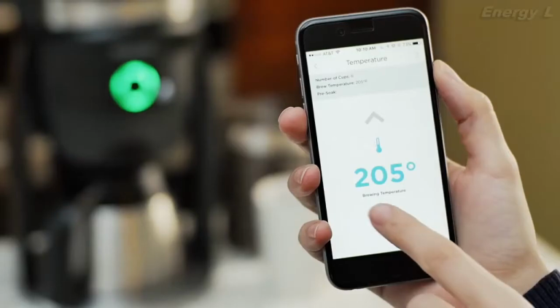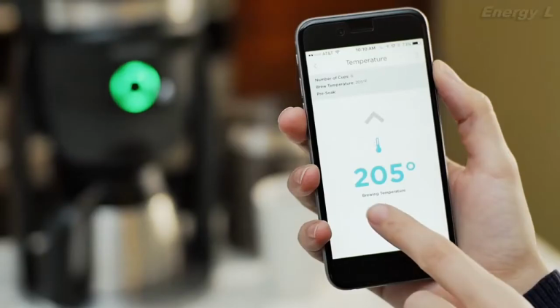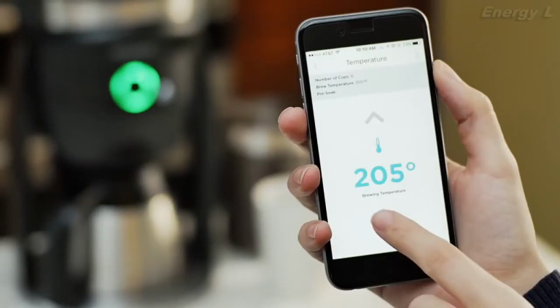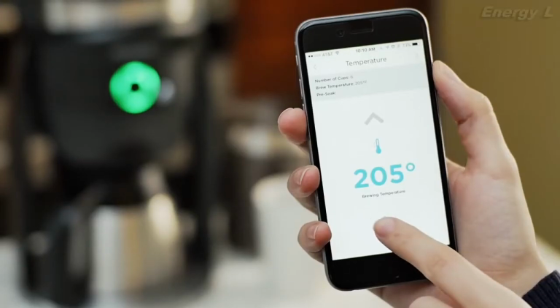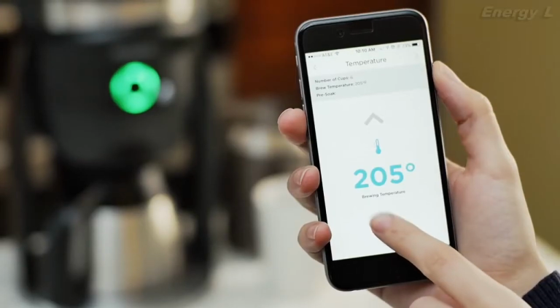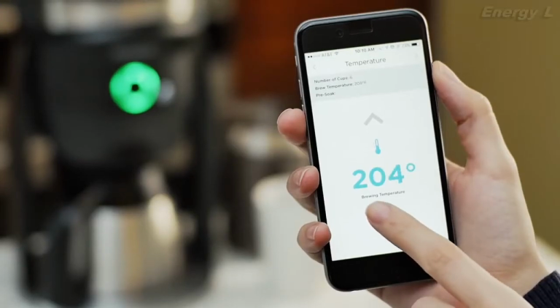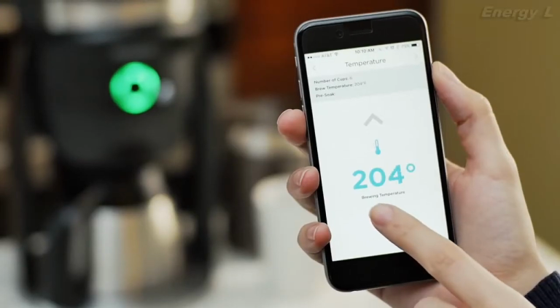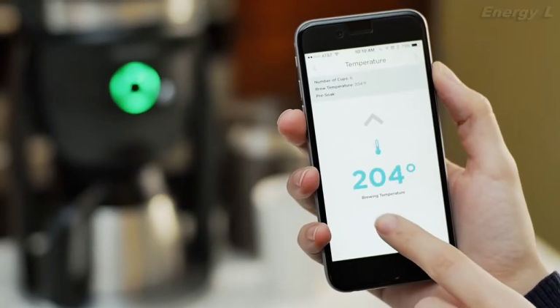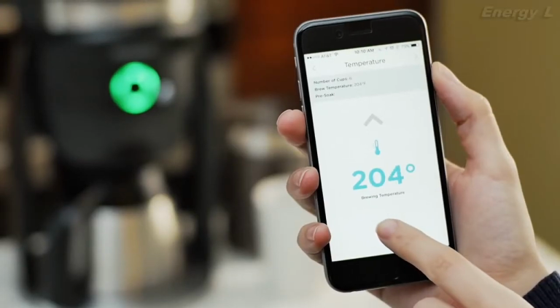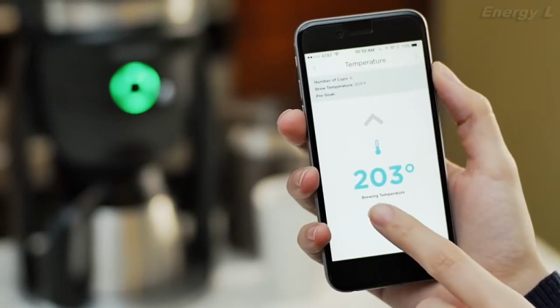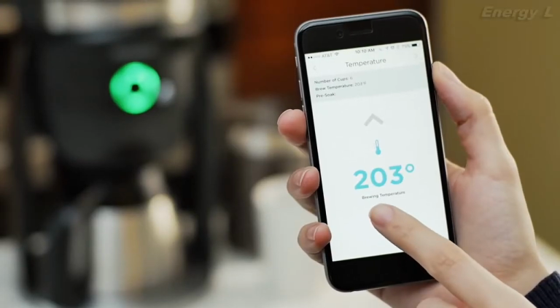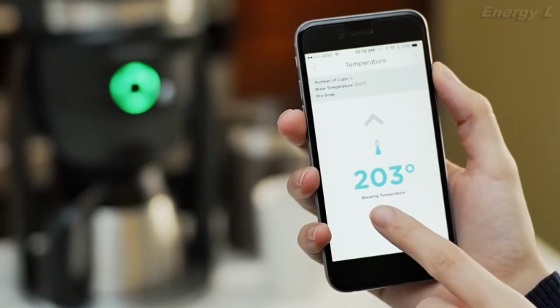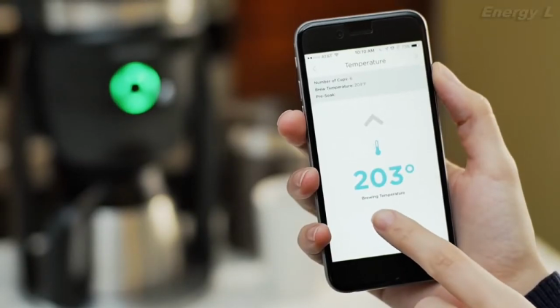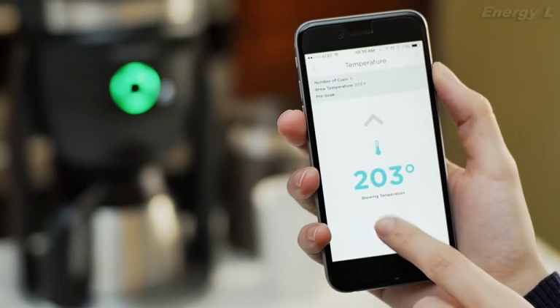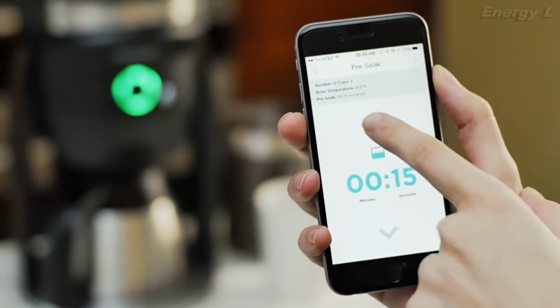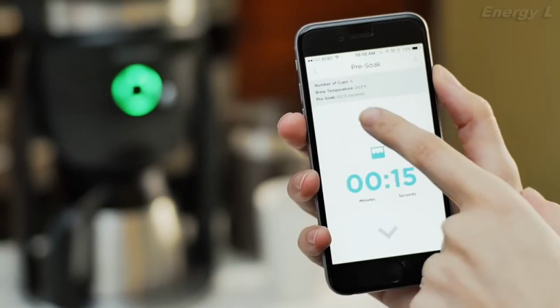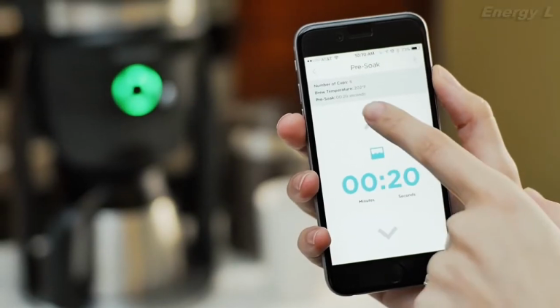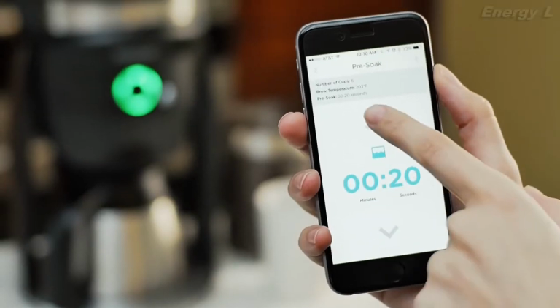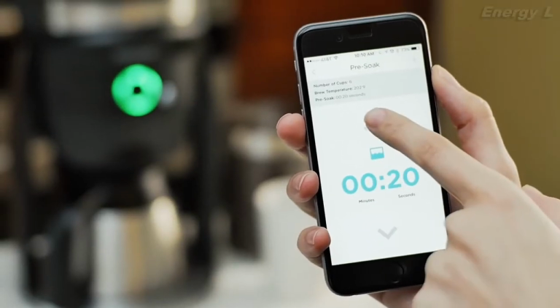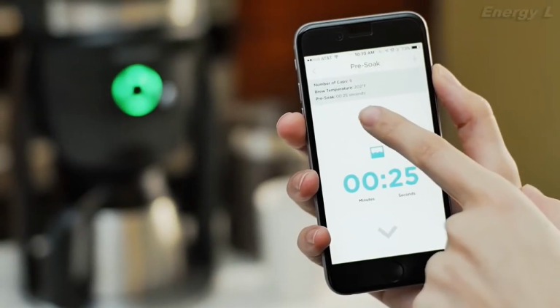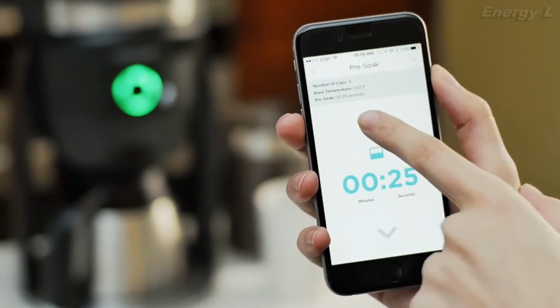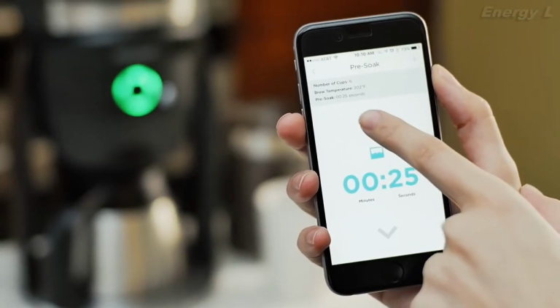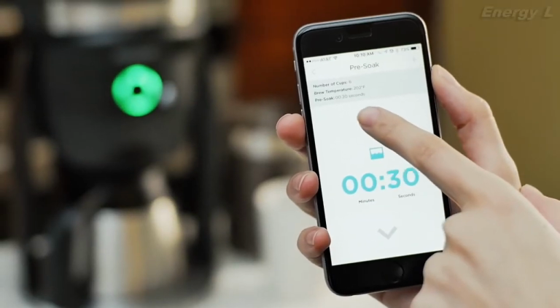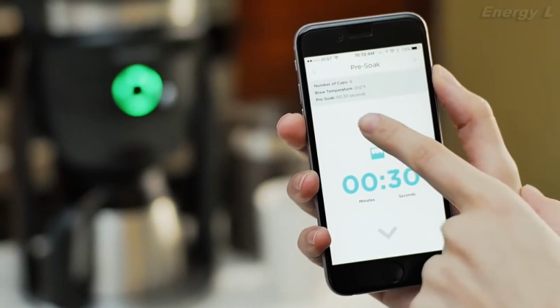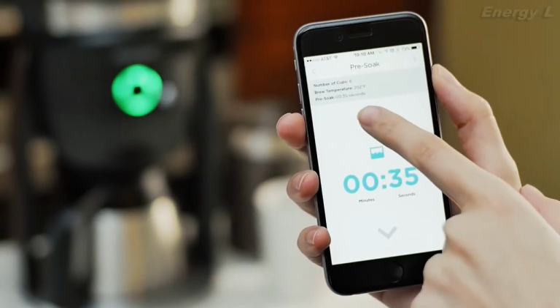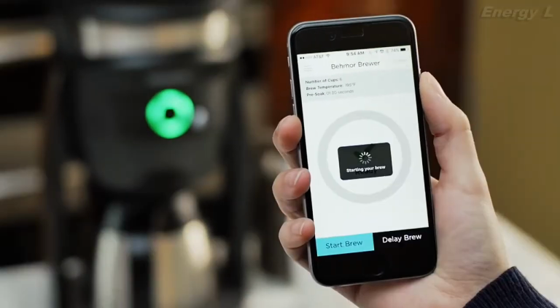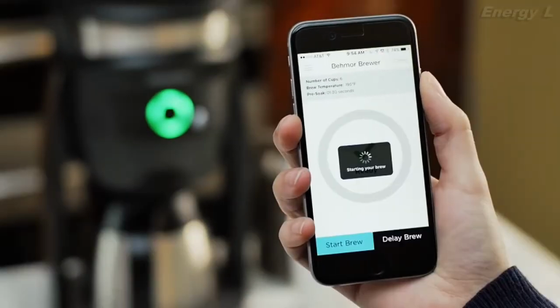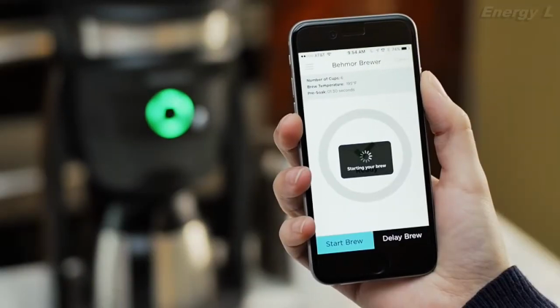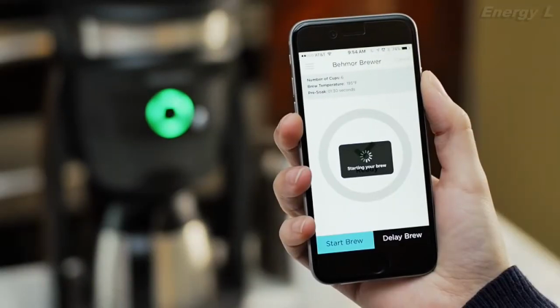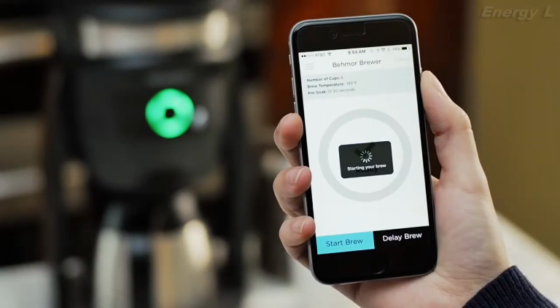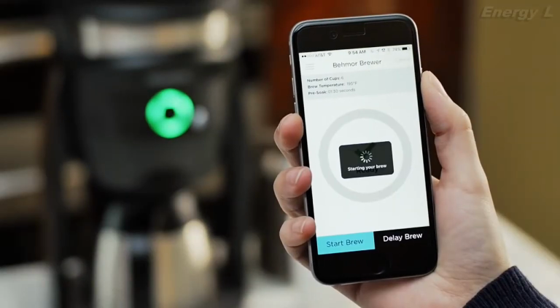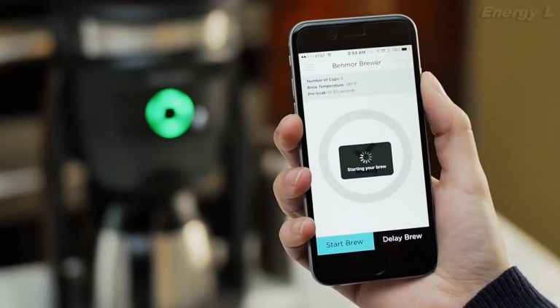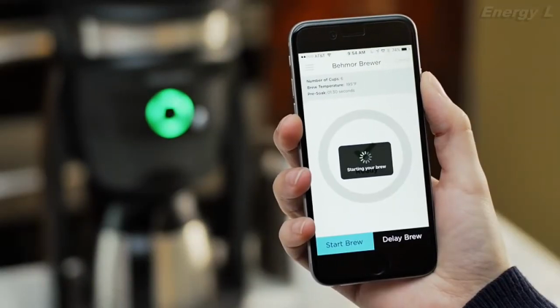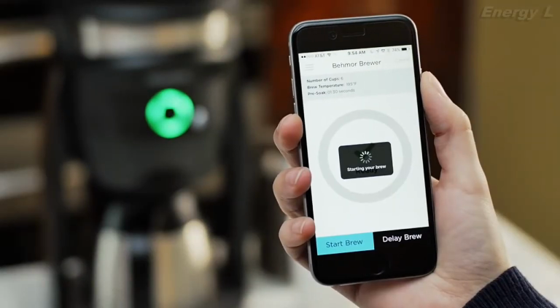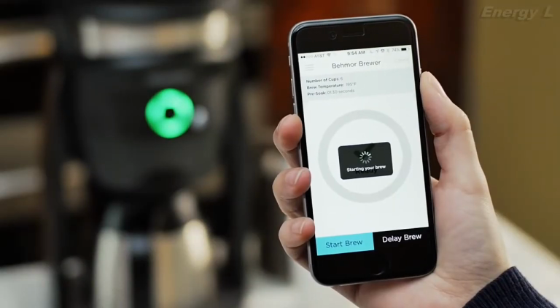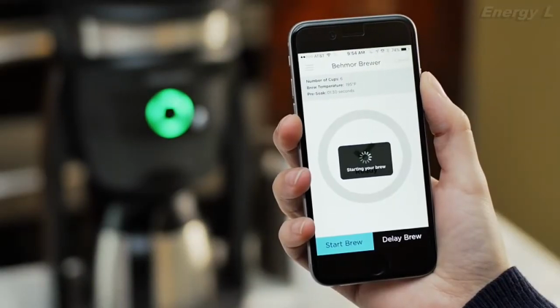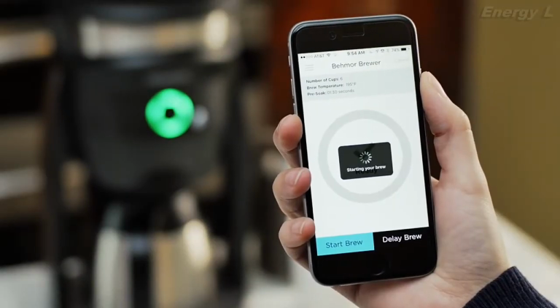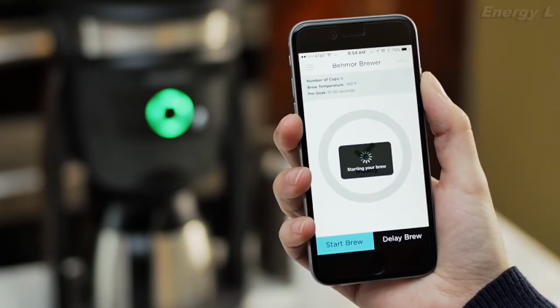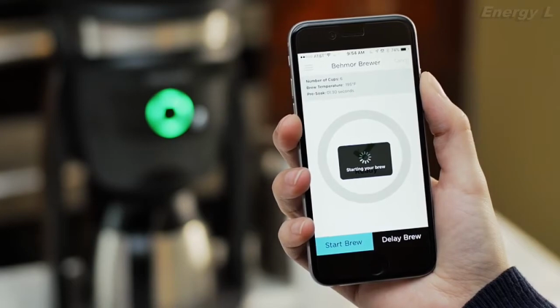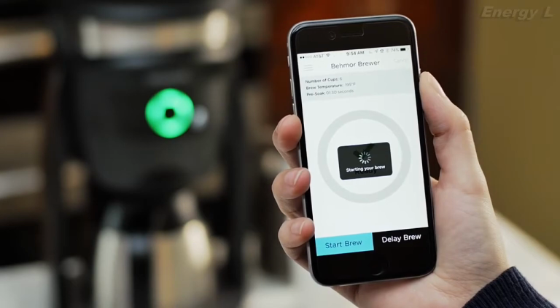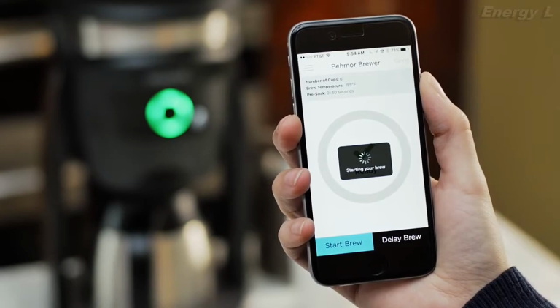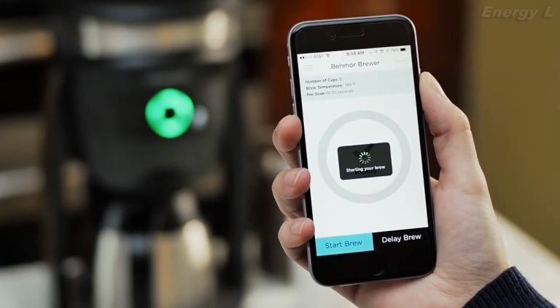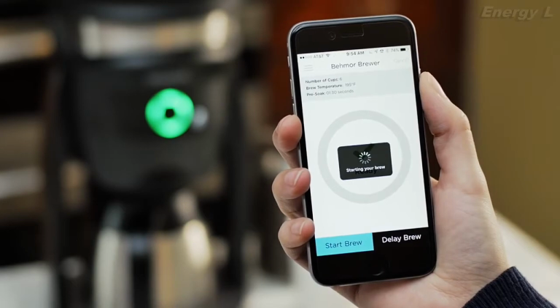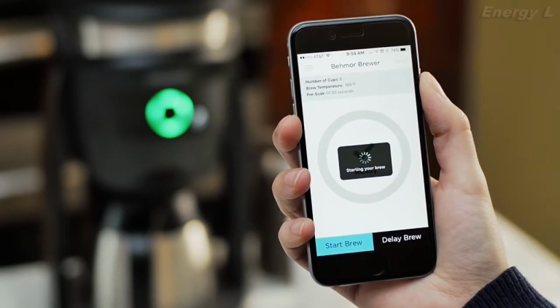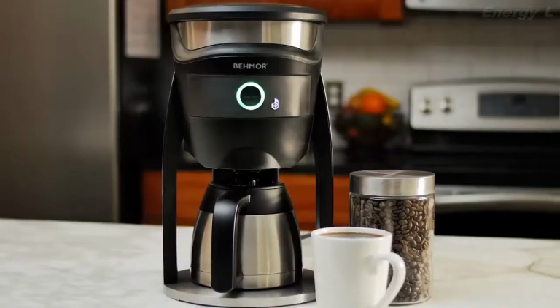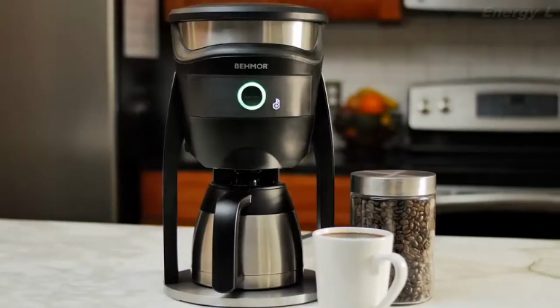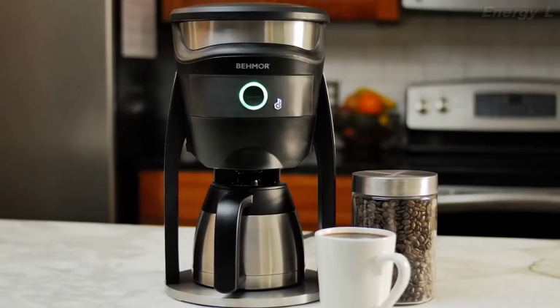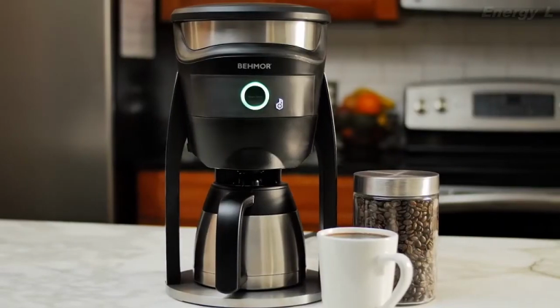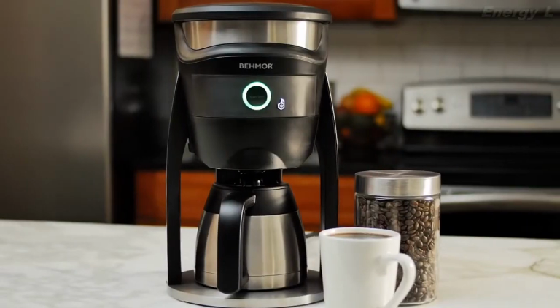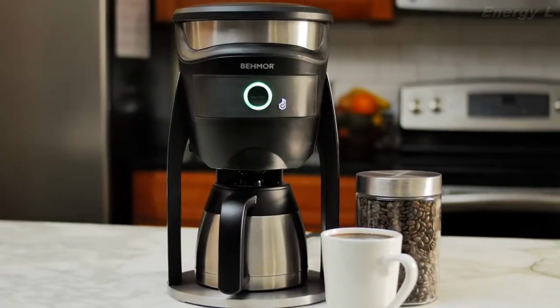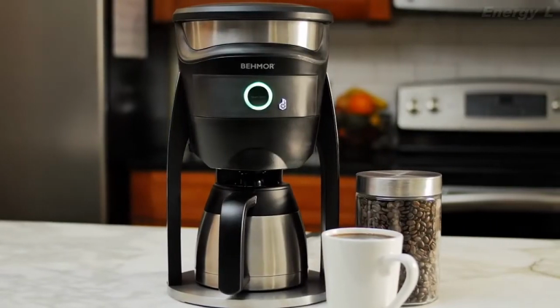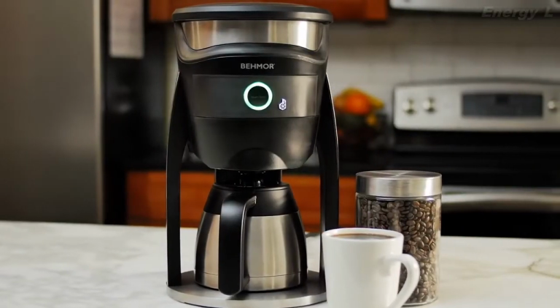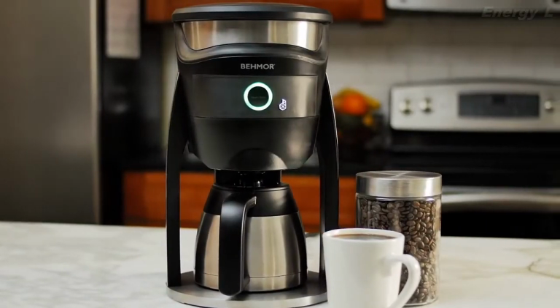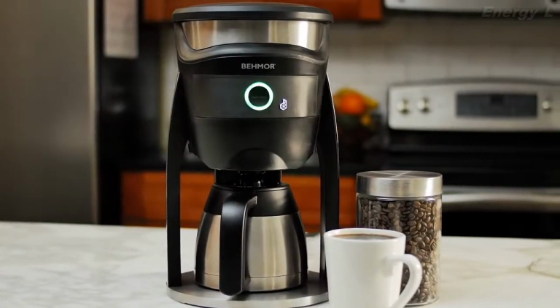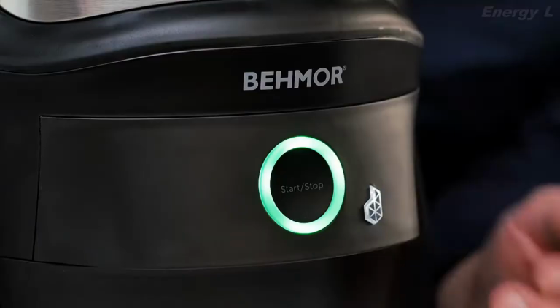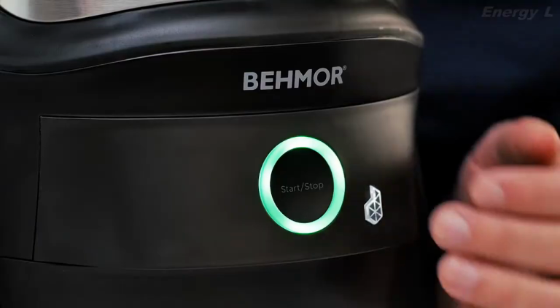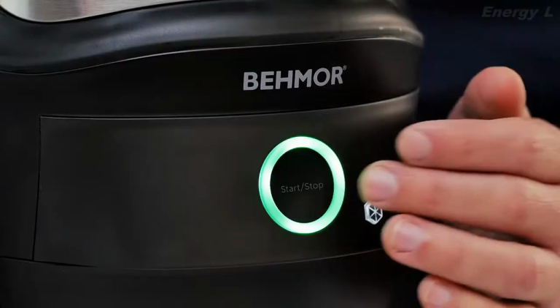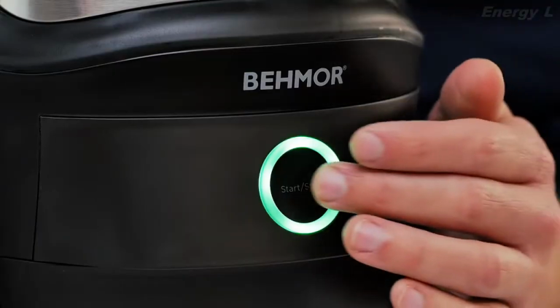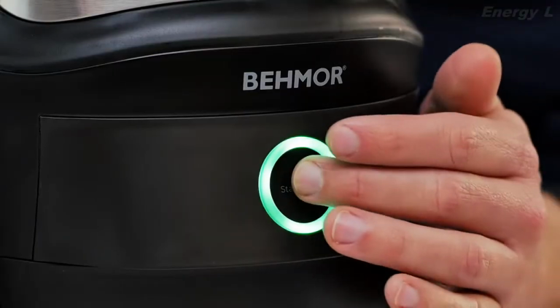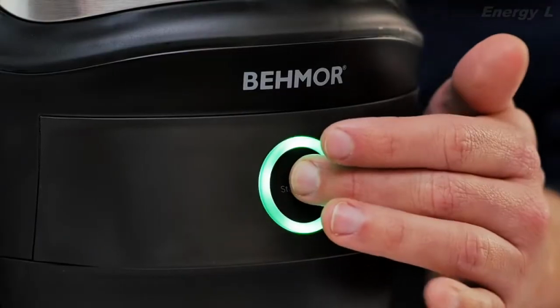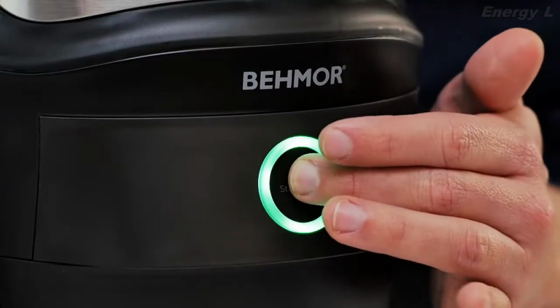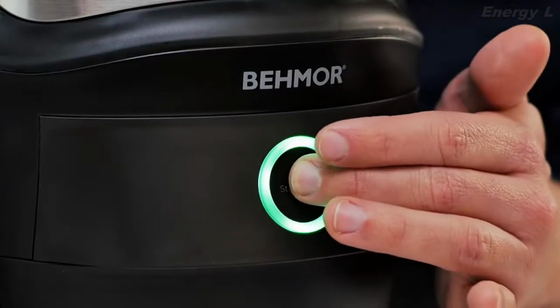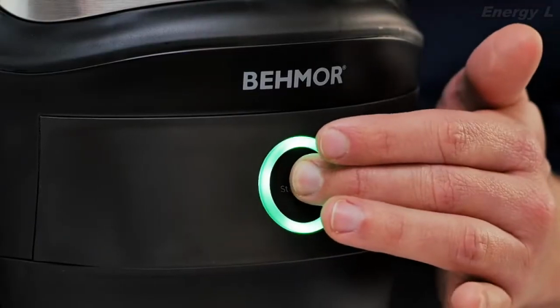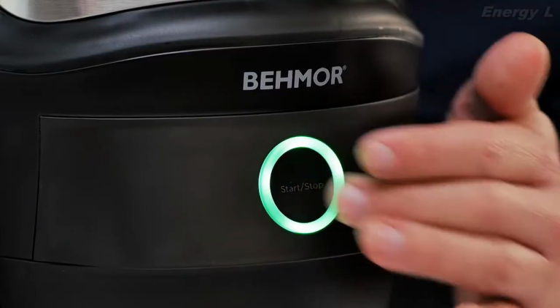Controlling water temperature, pre-soak time, and even setting delayed brew times in advance. Or just get things started by pushing the brew button.